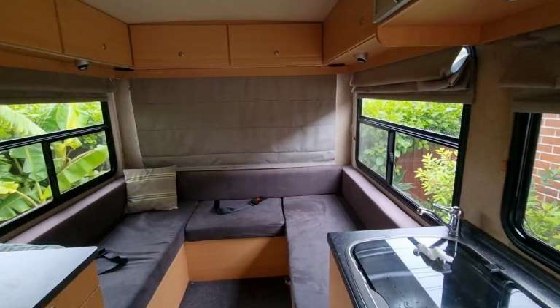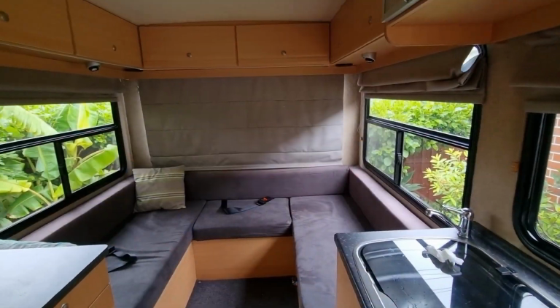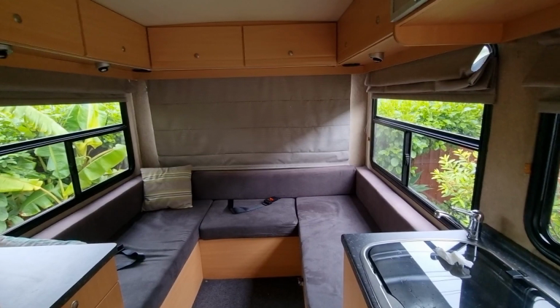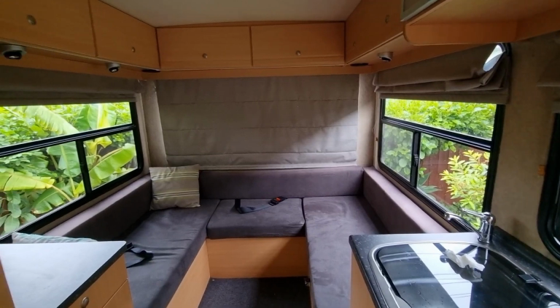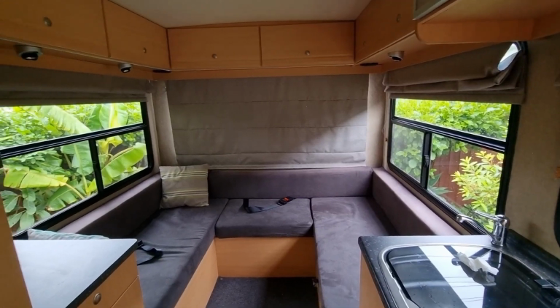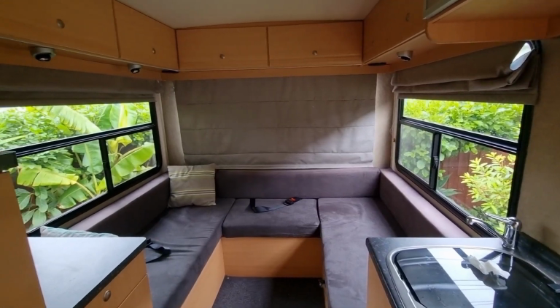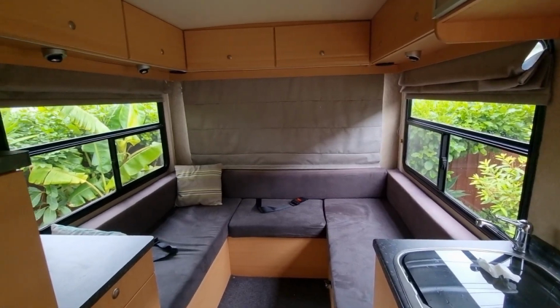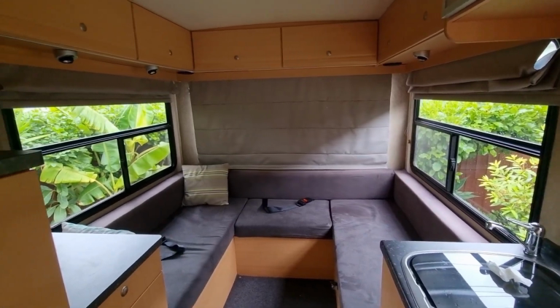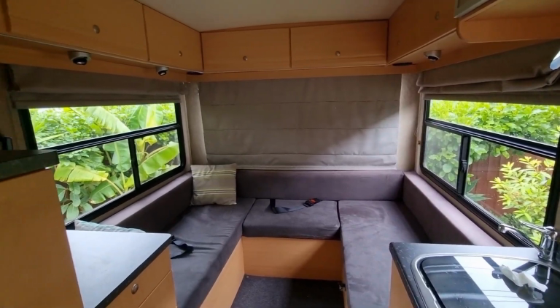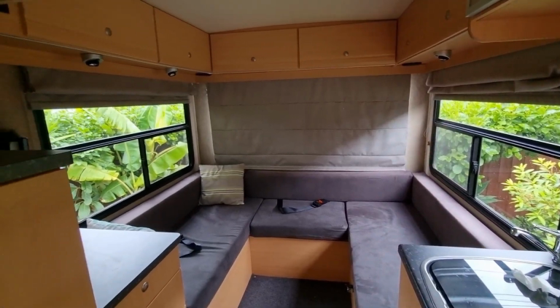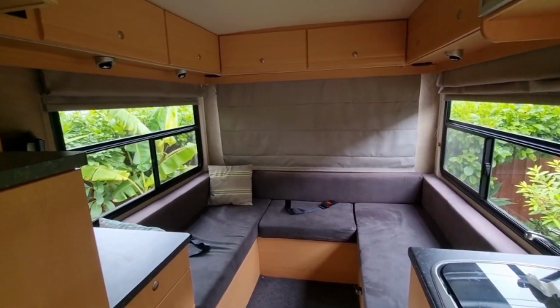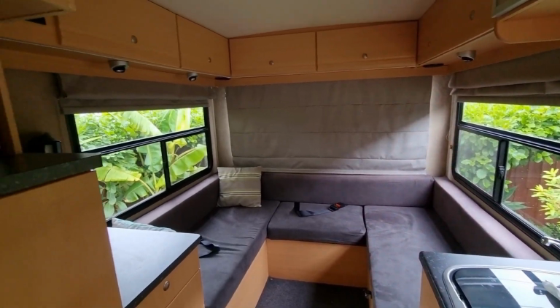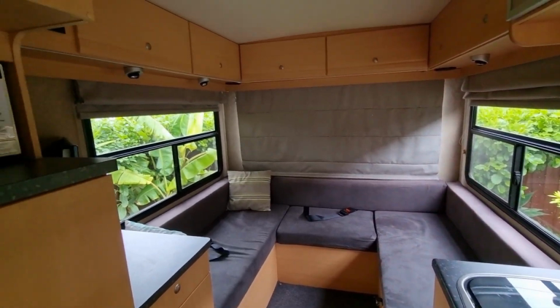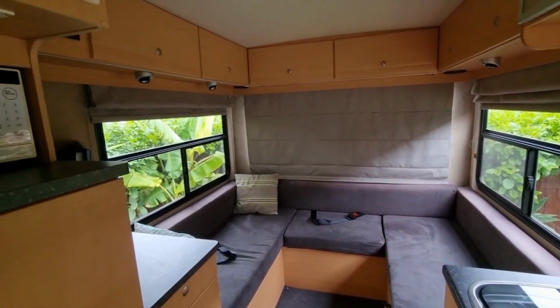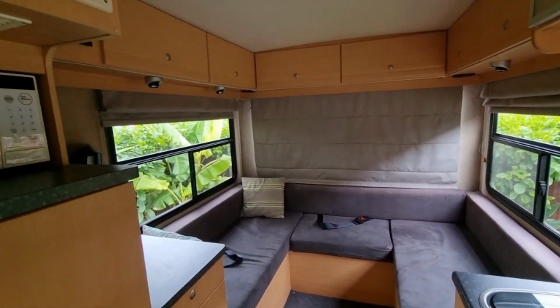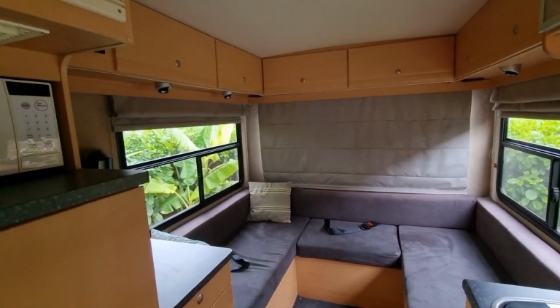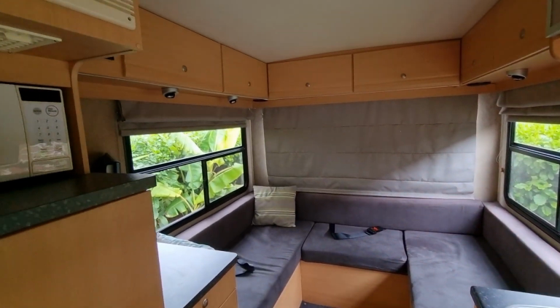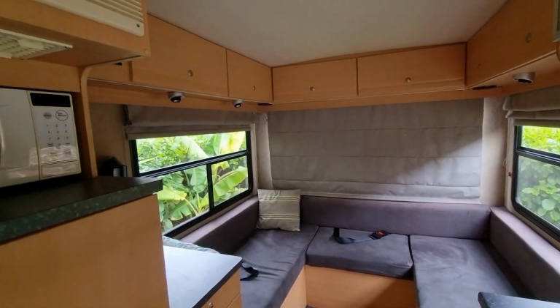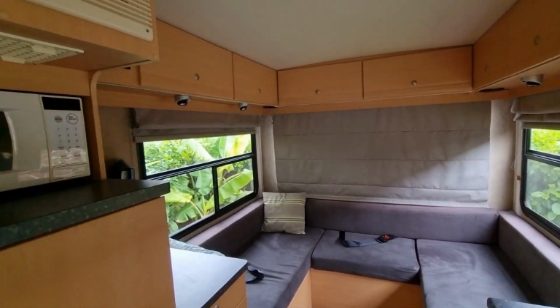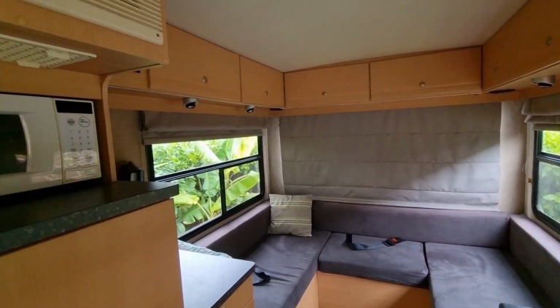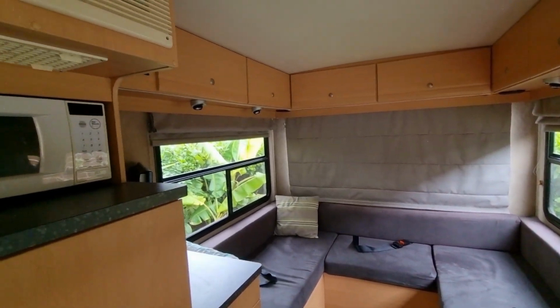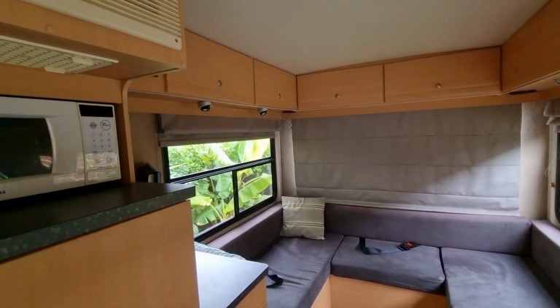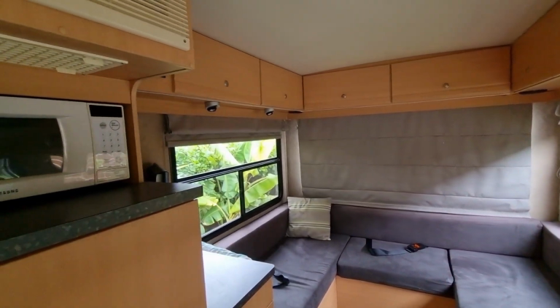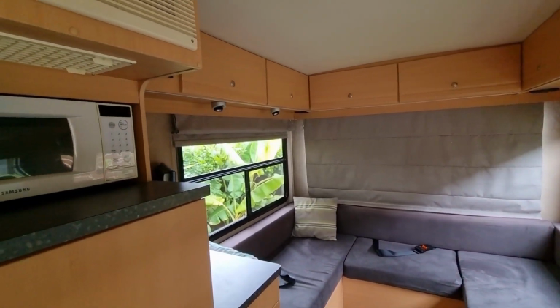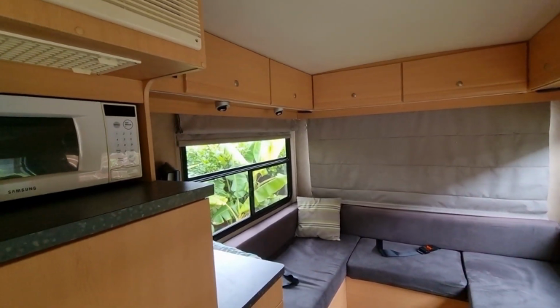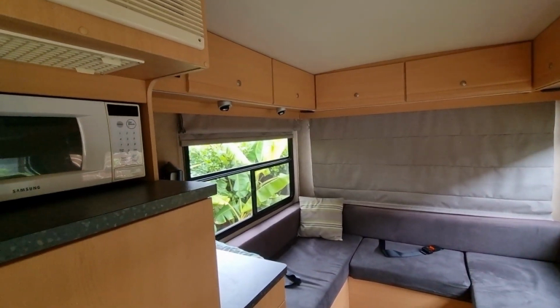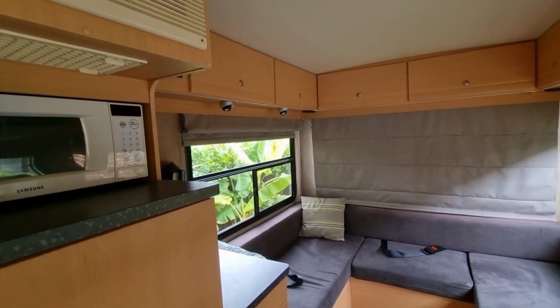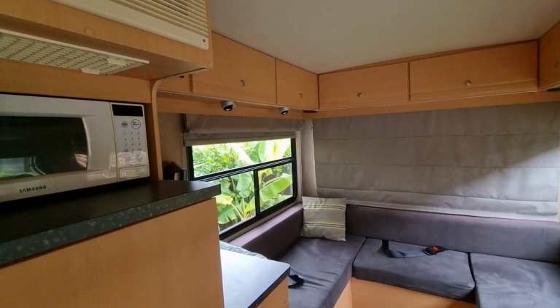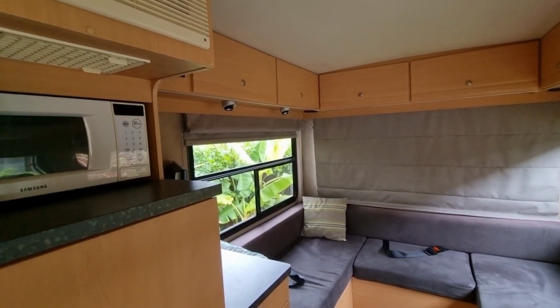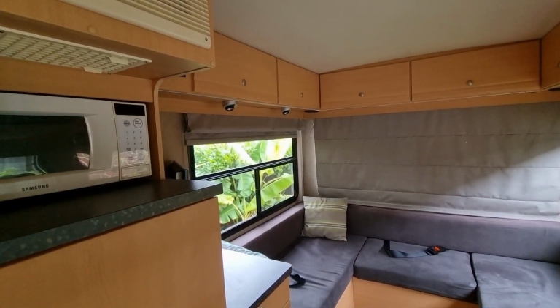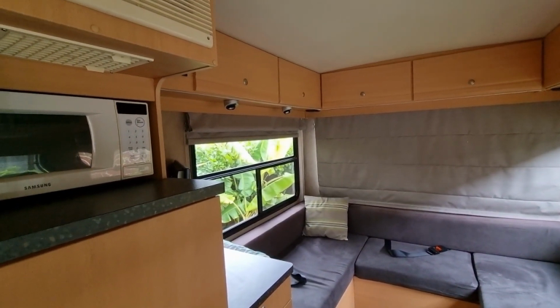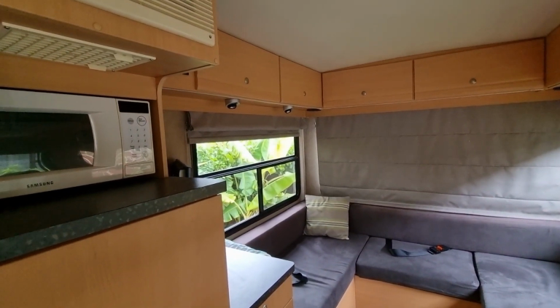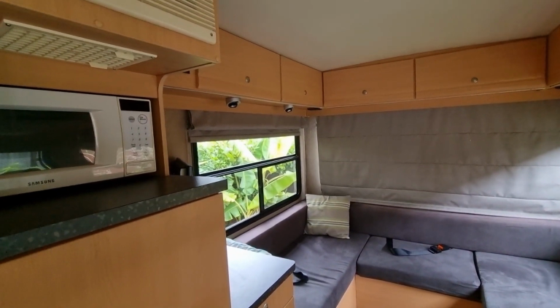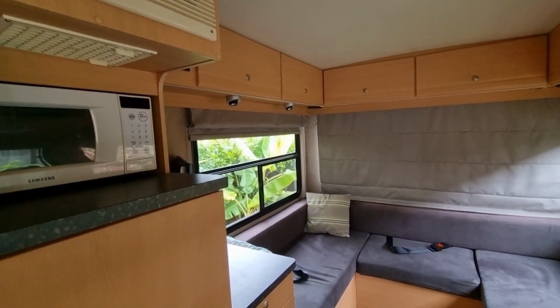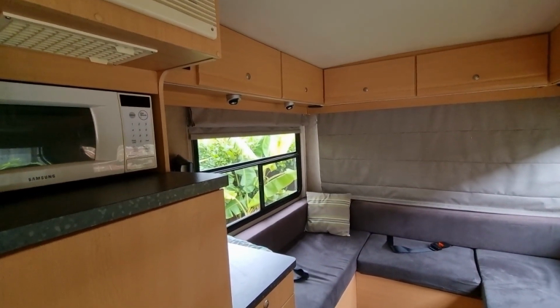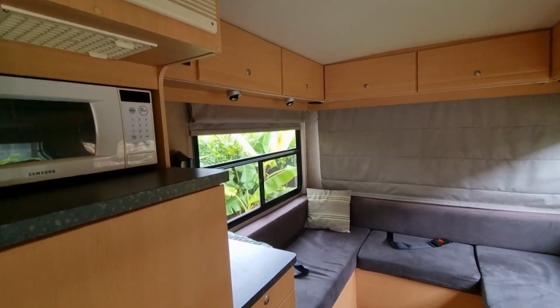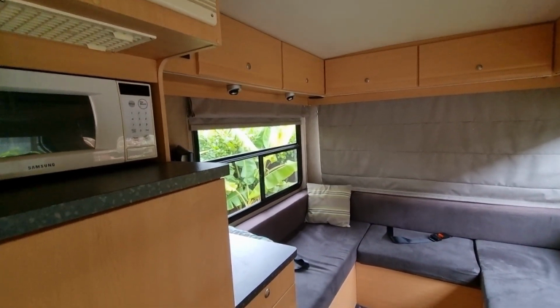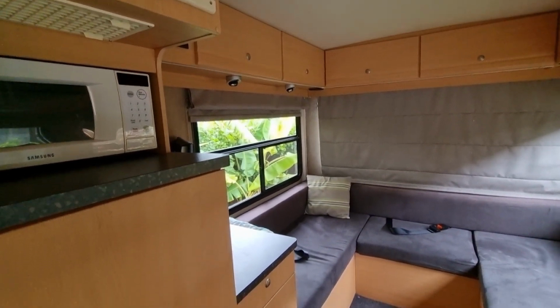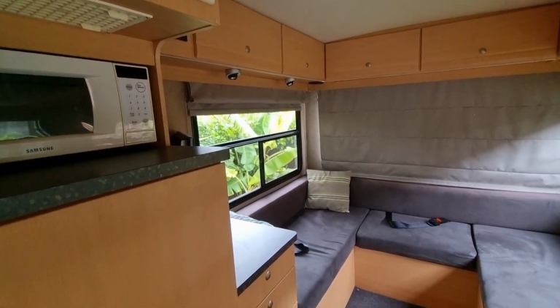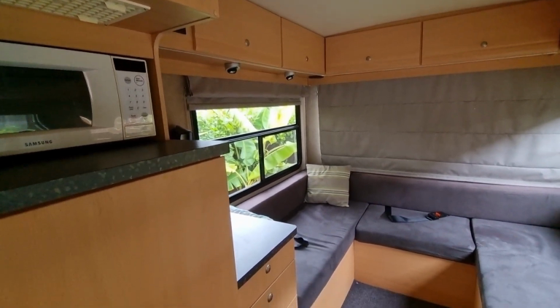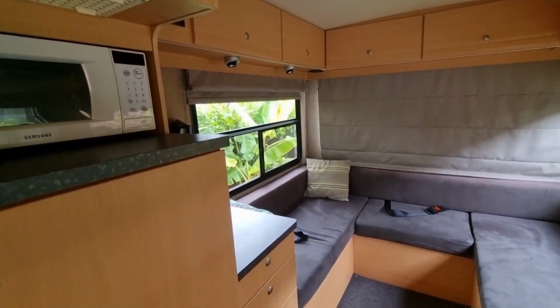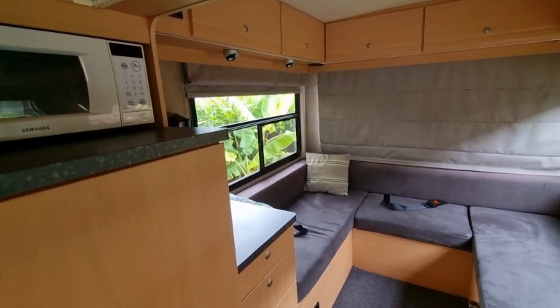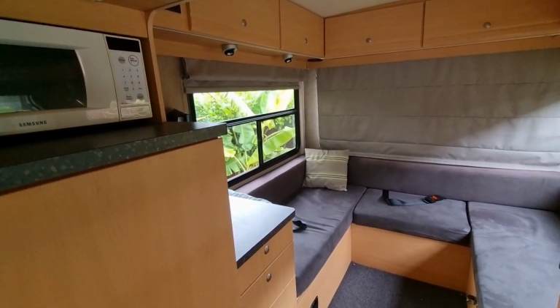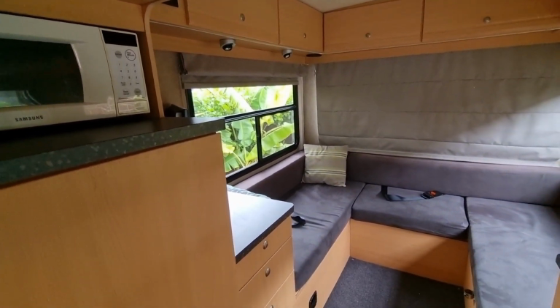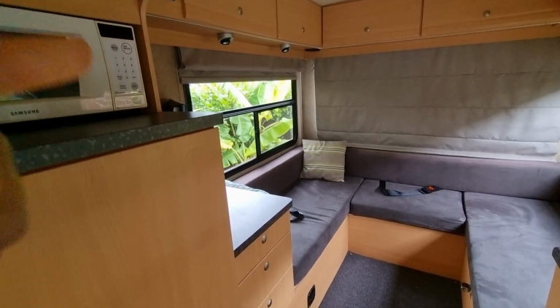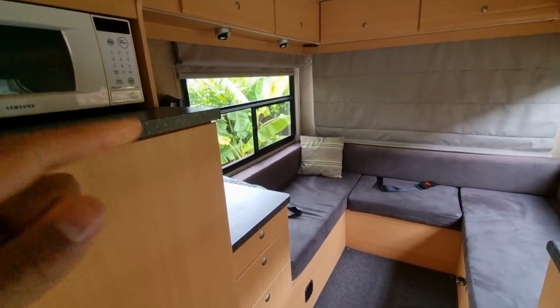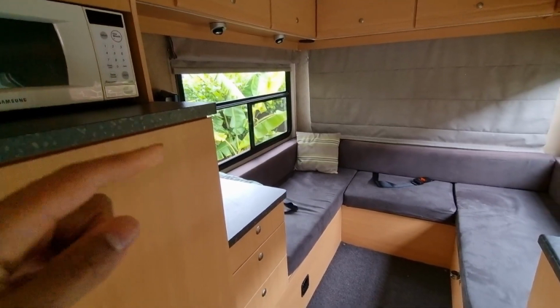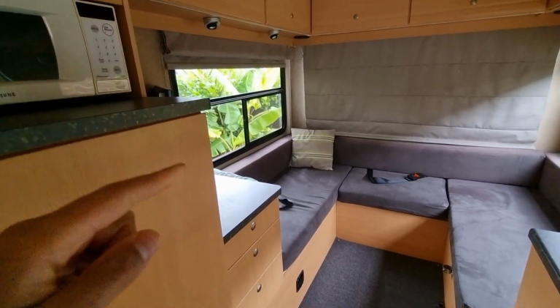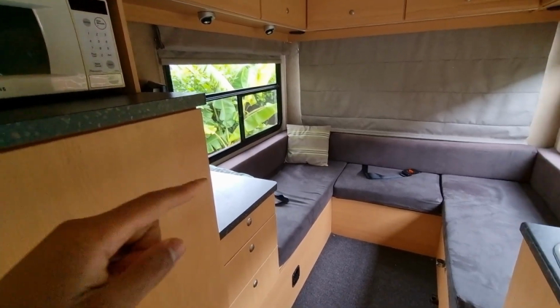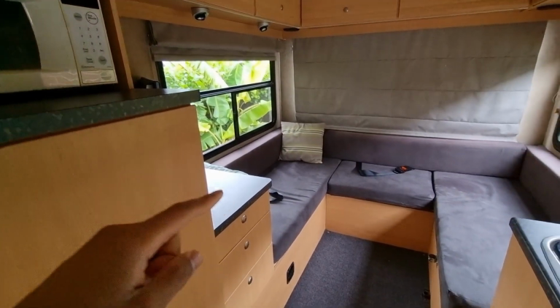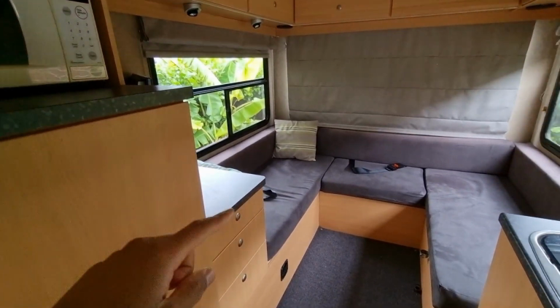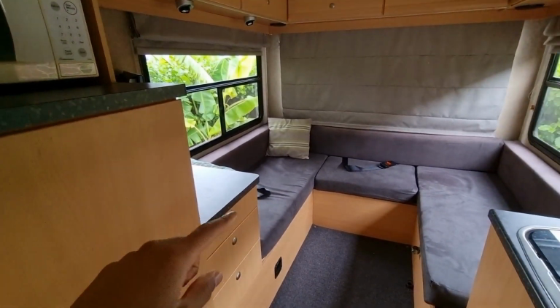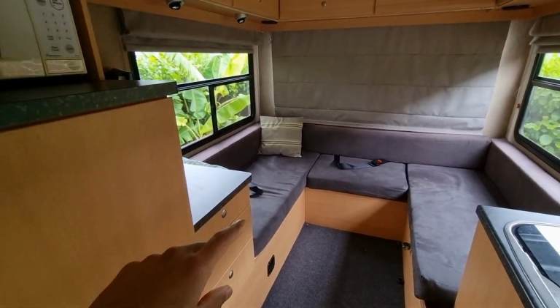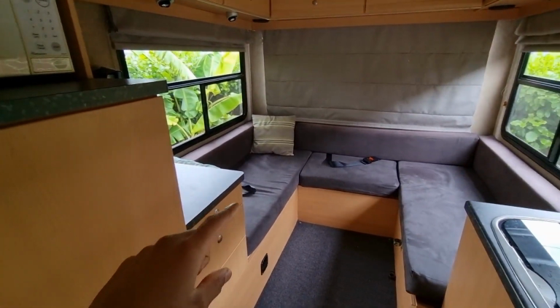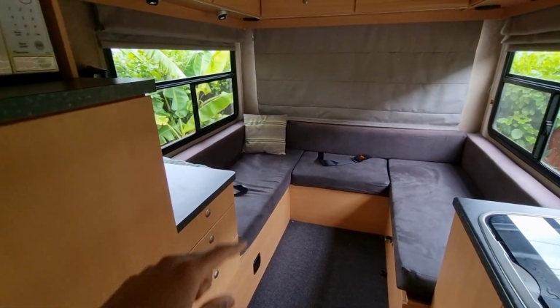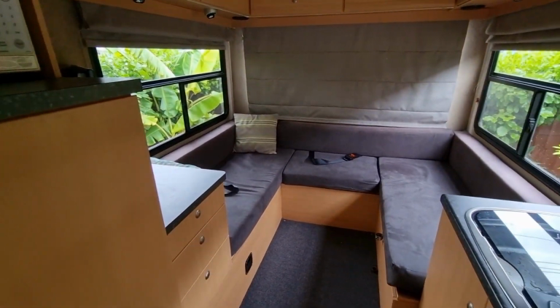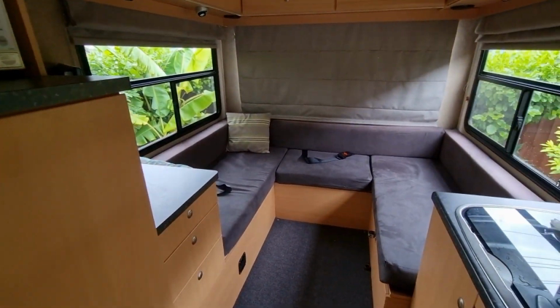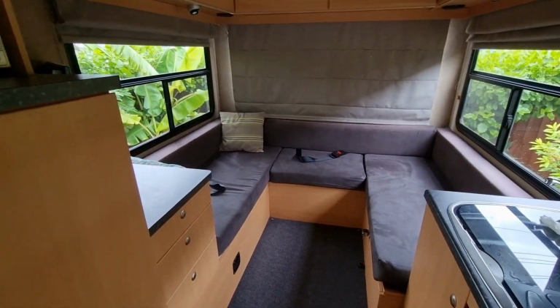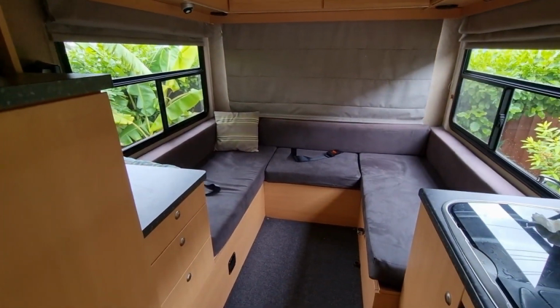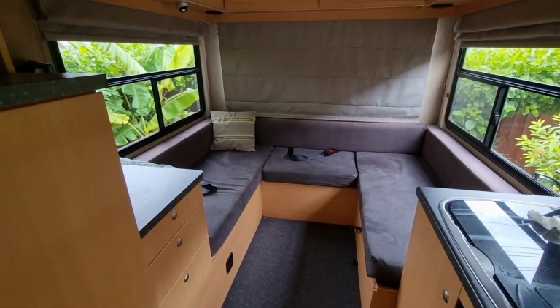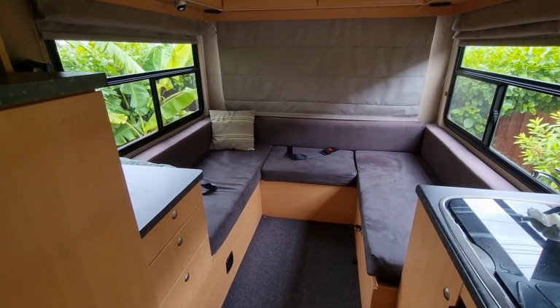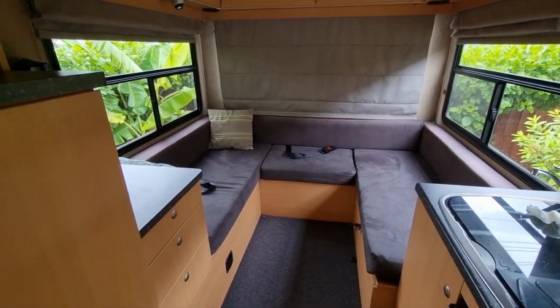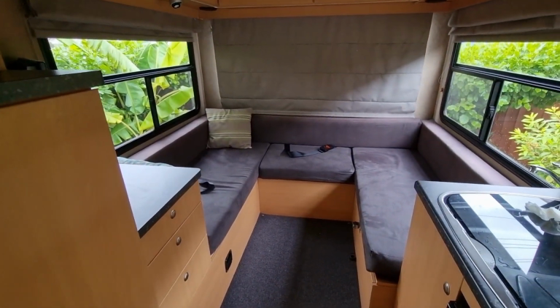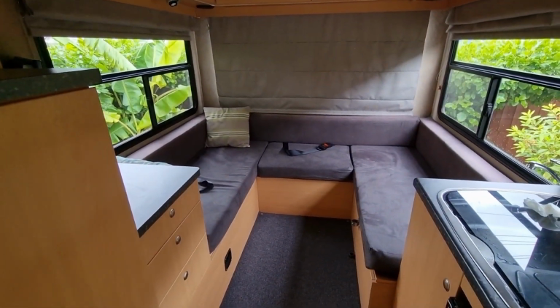We'll also be doing a review on this four-berth Kia motorhome so stay tuned for that. It's quite a nice compact unit — it's one of the early ones that Kia did.